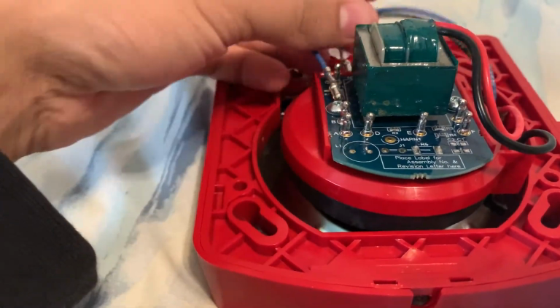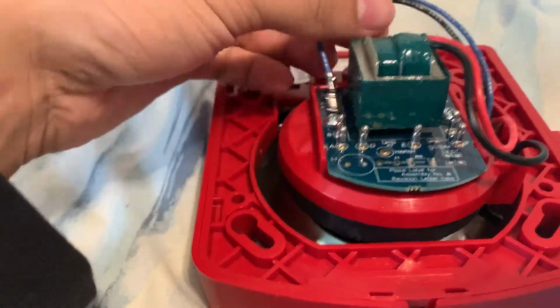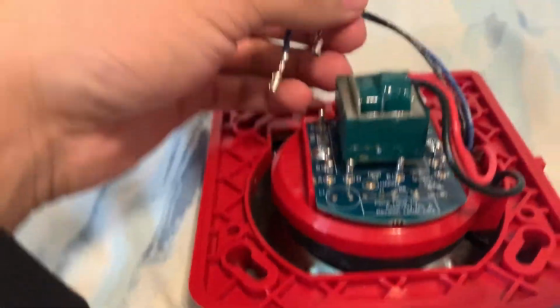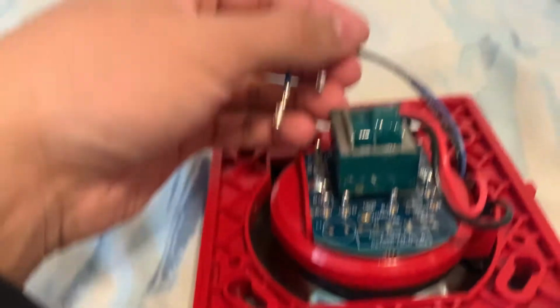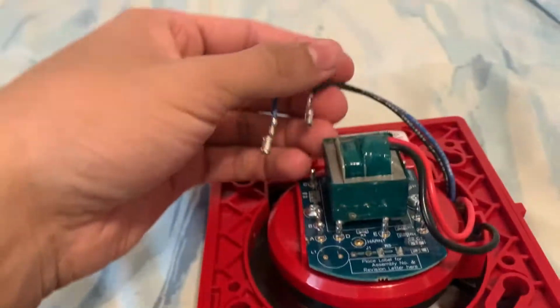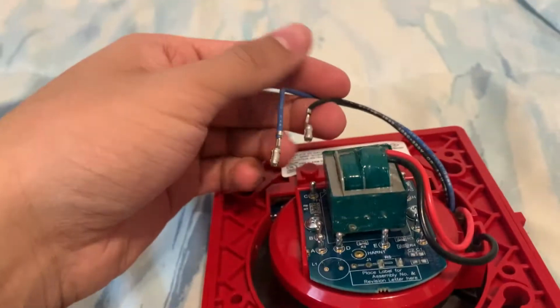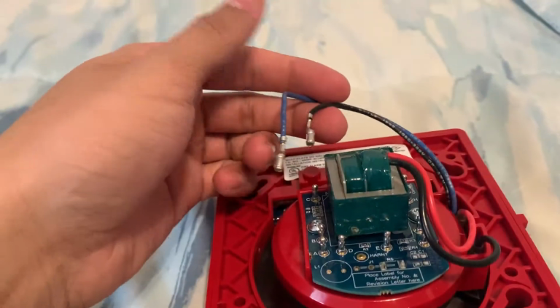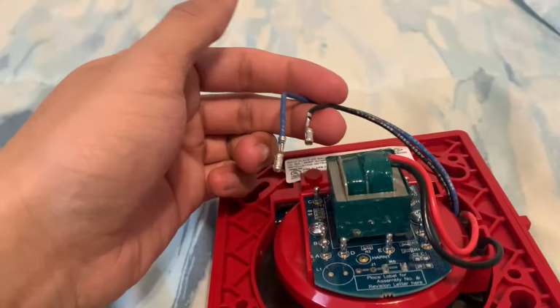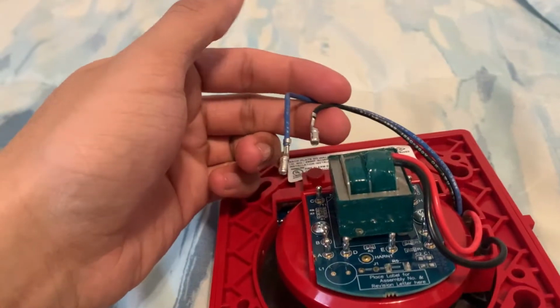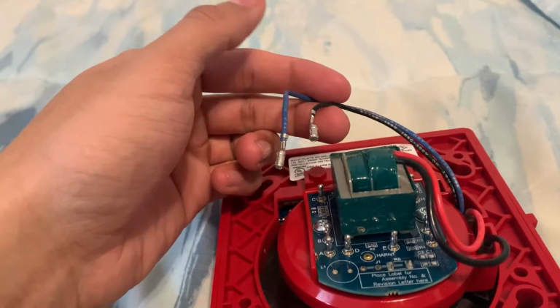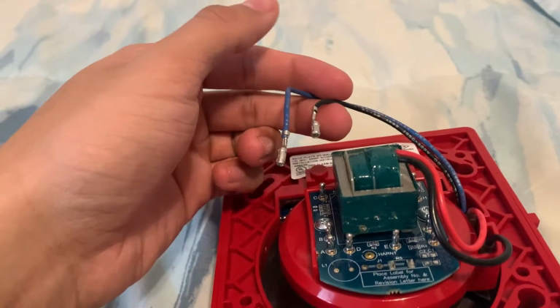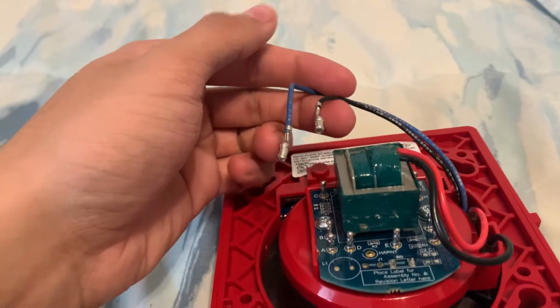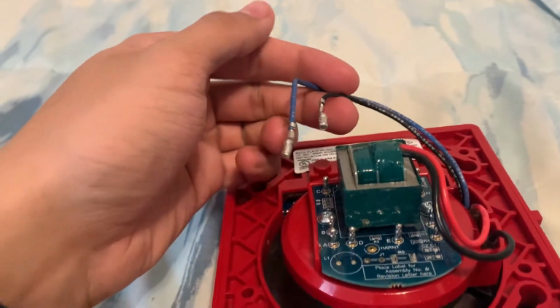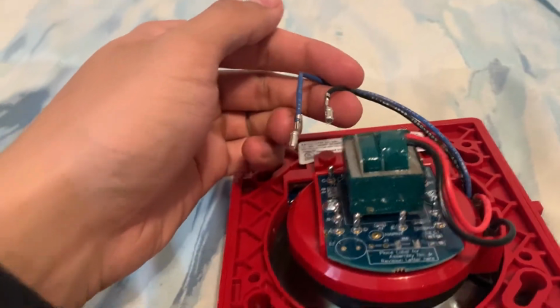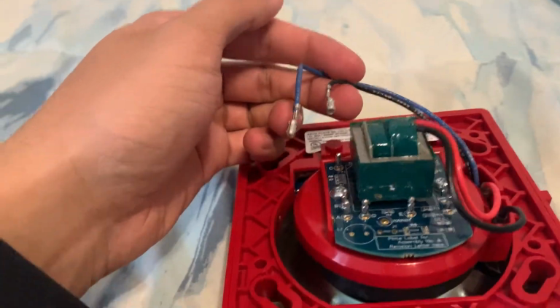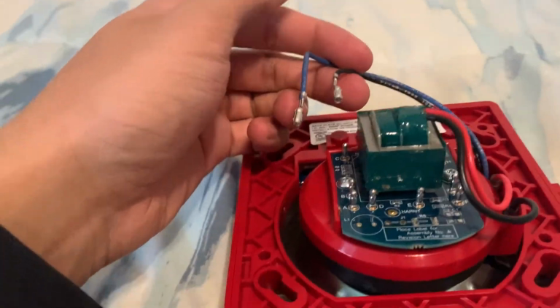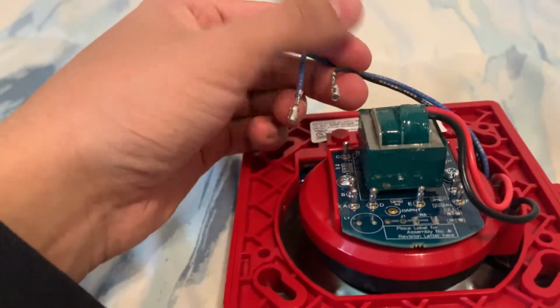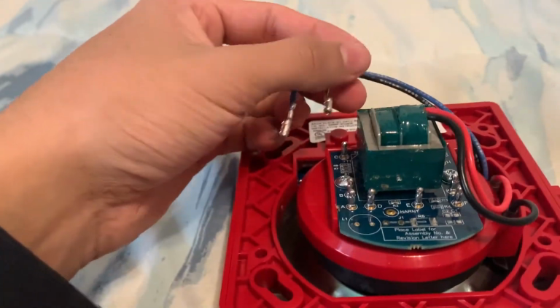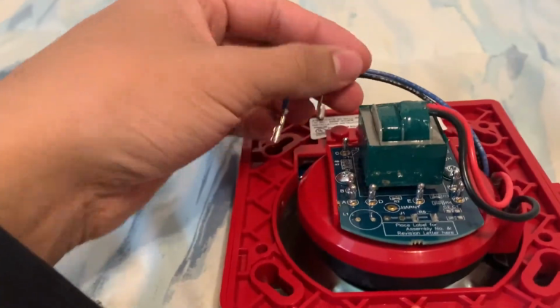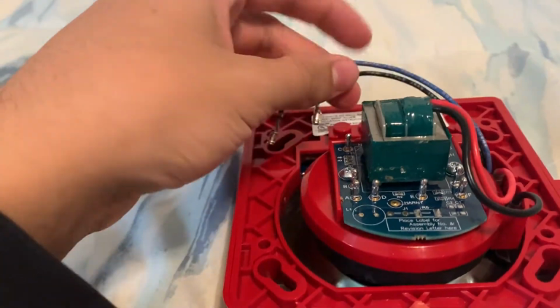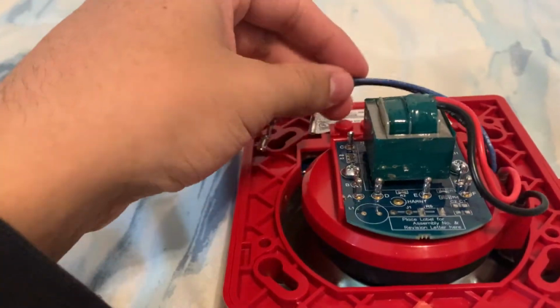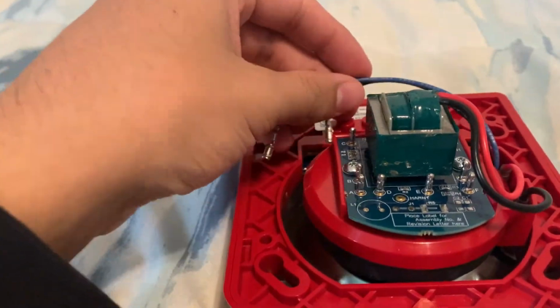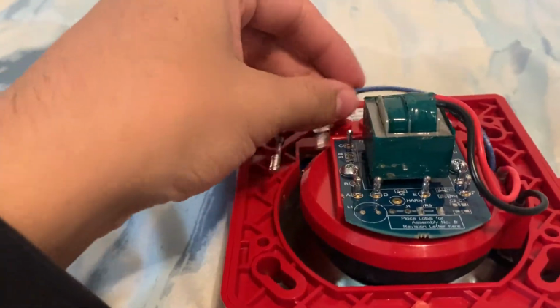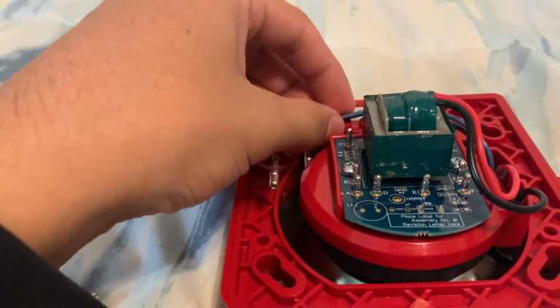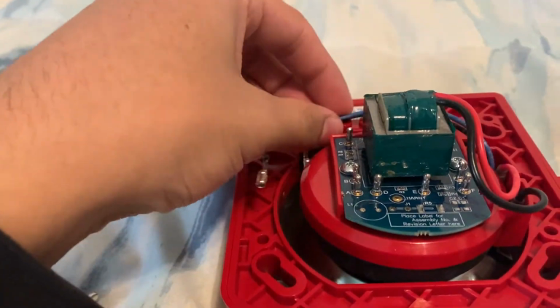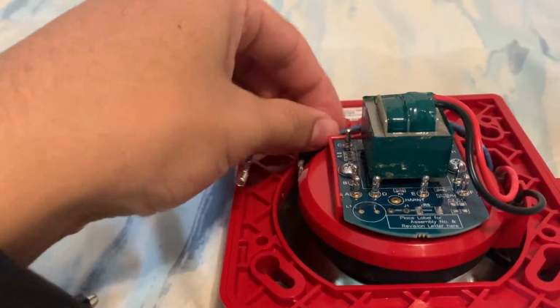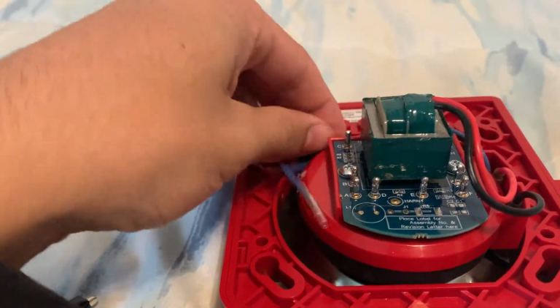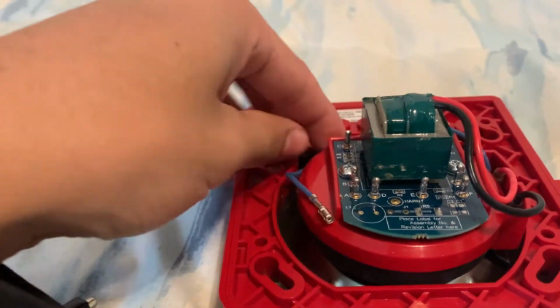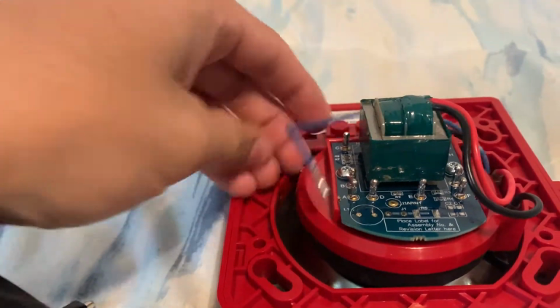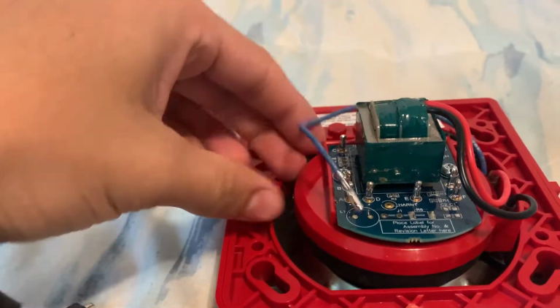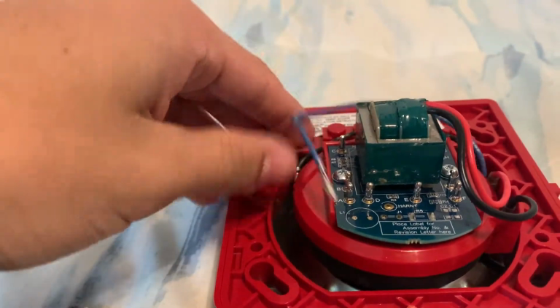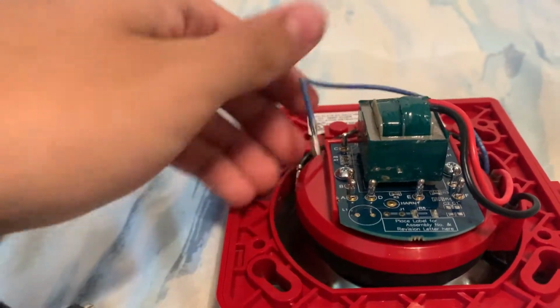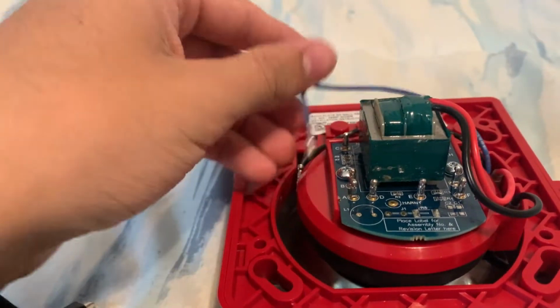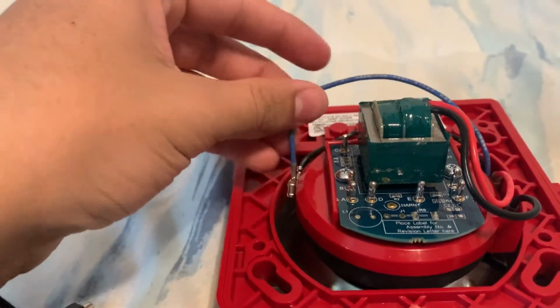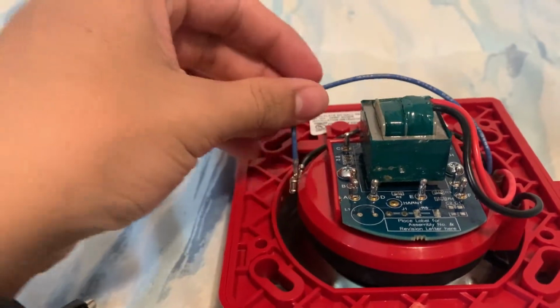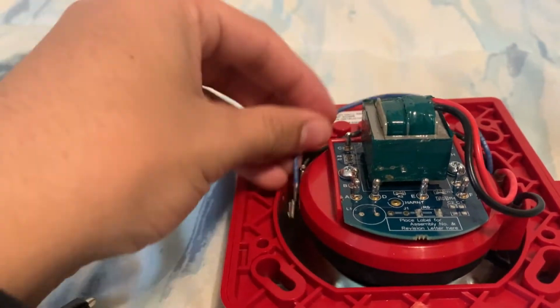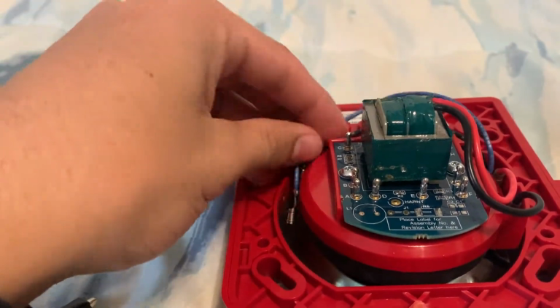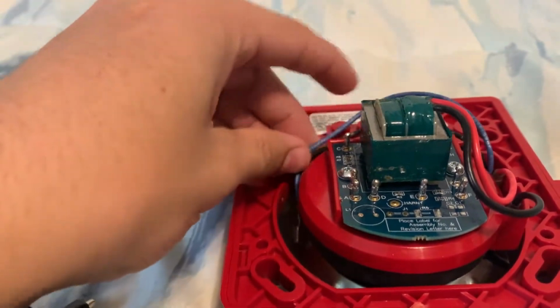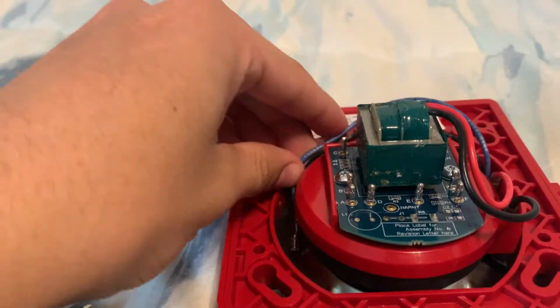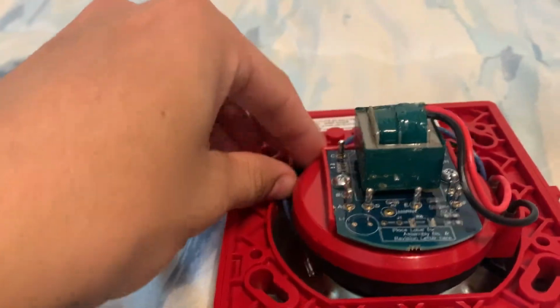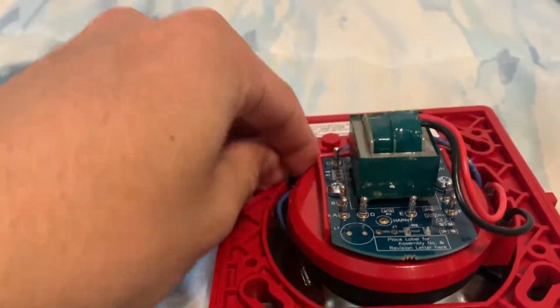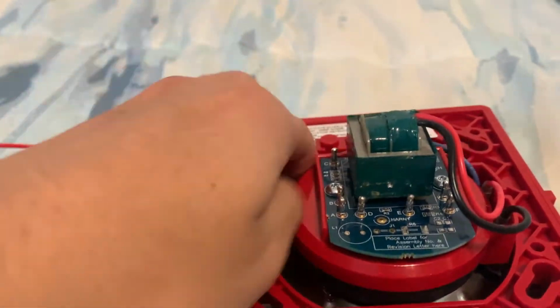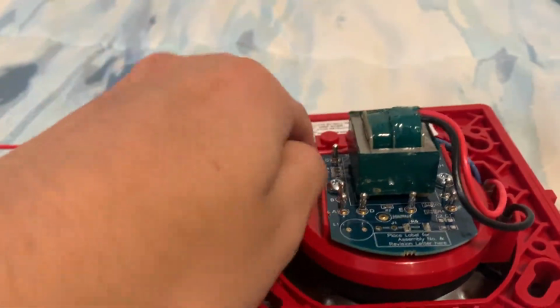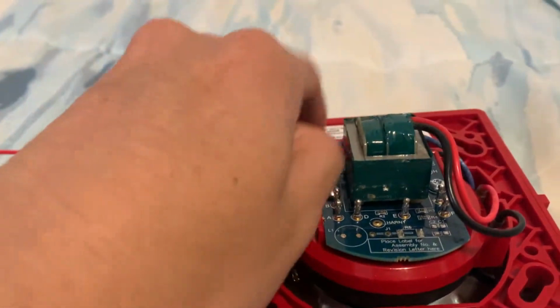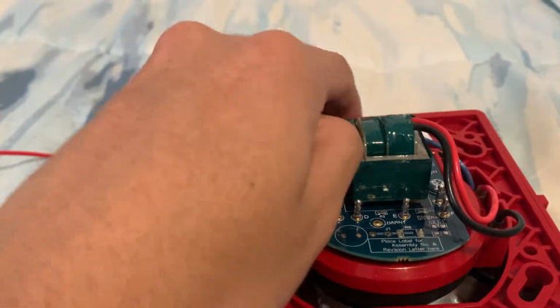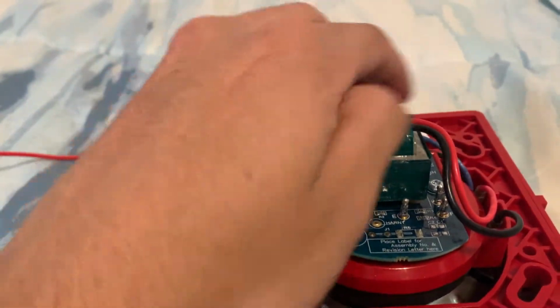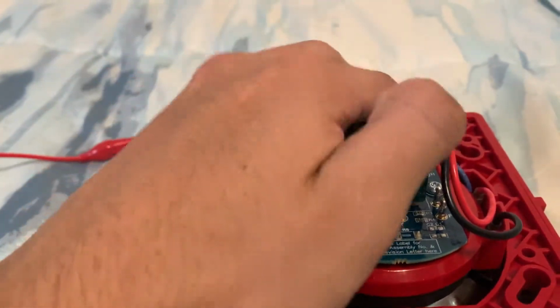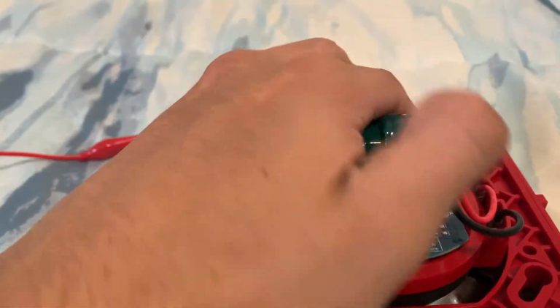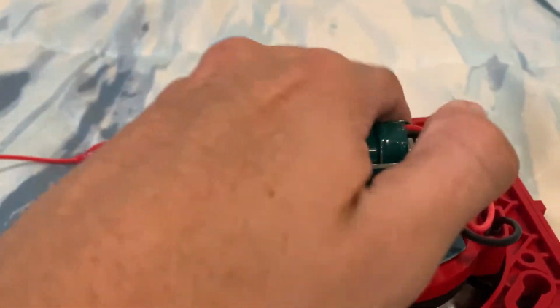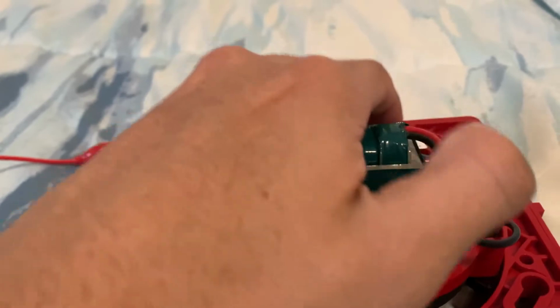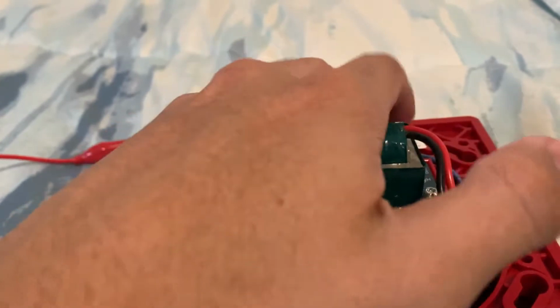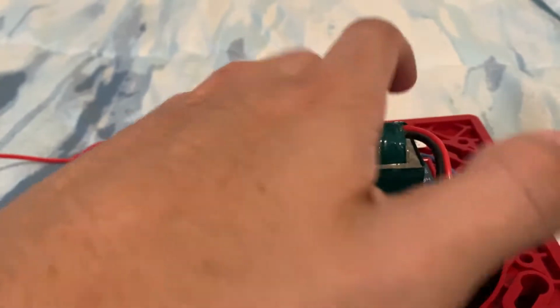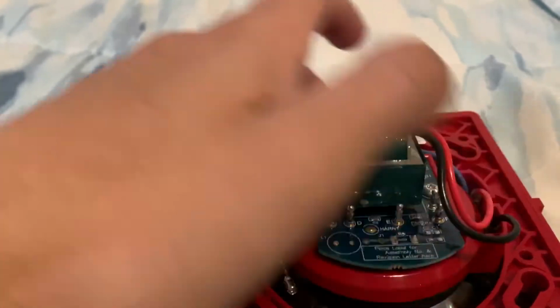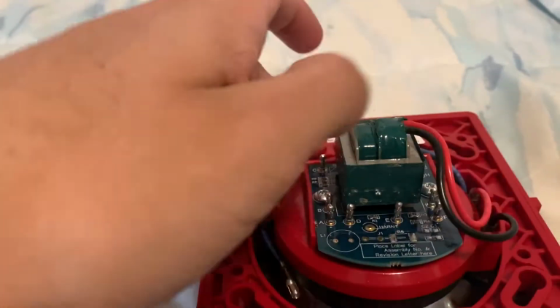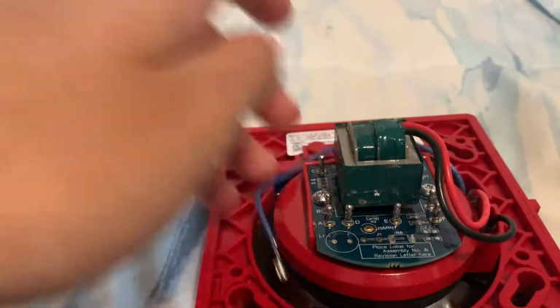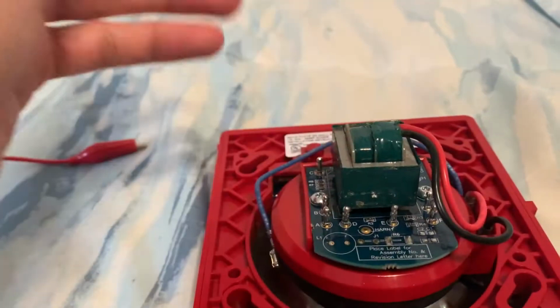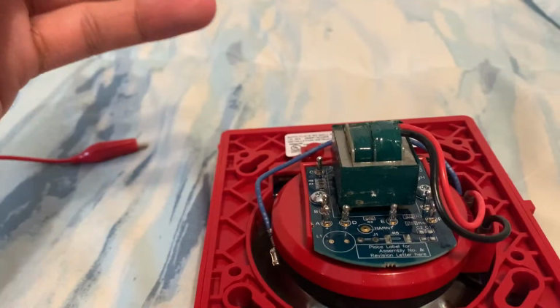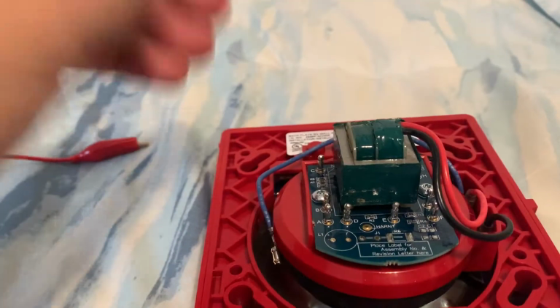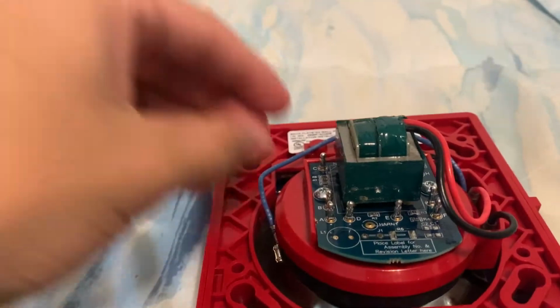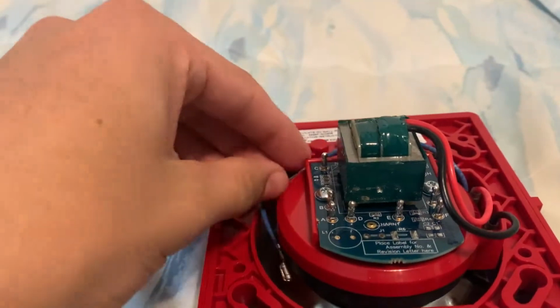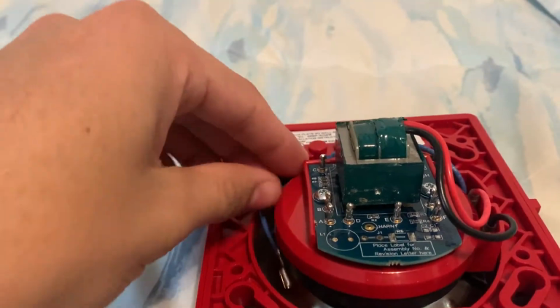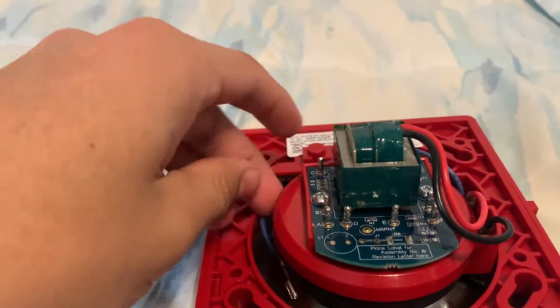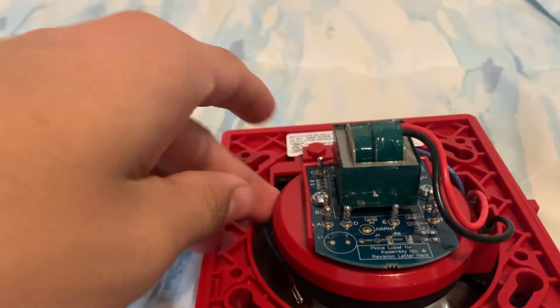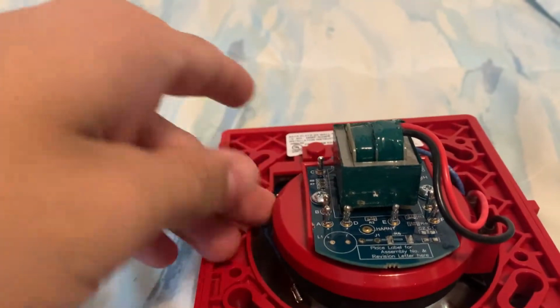So these two wires you can unhook and just set them aside. You're not going to need them — just tuck them under the speaker.